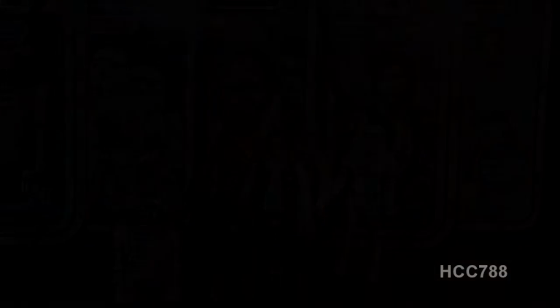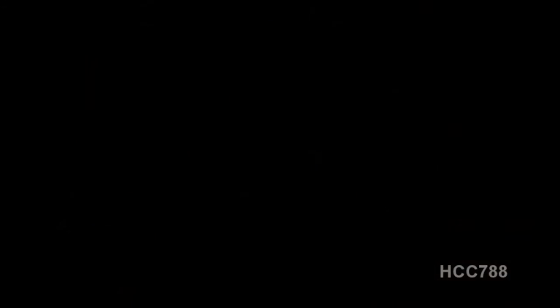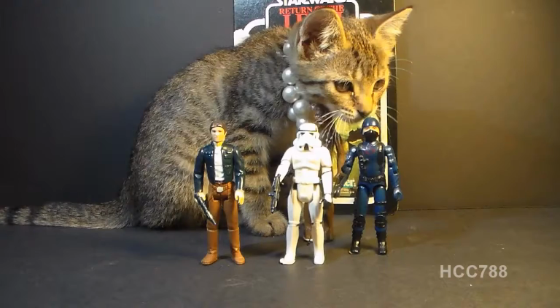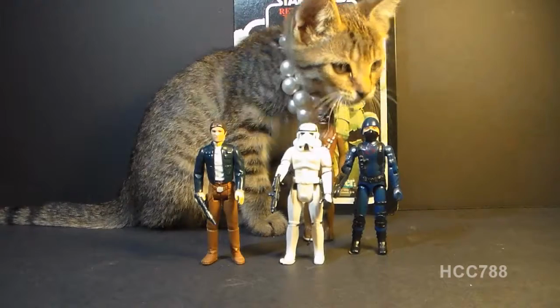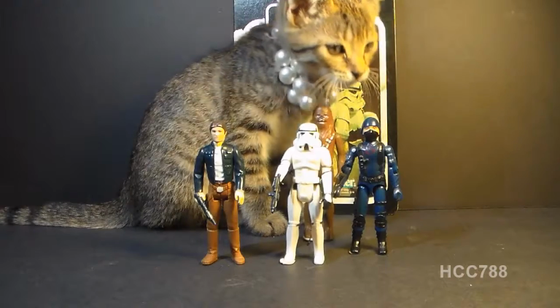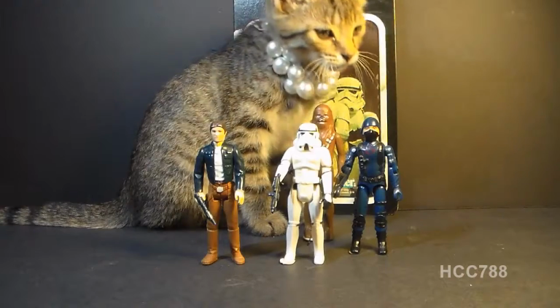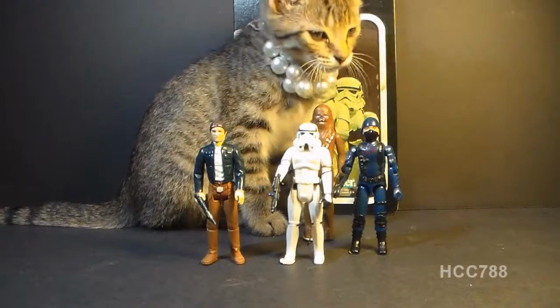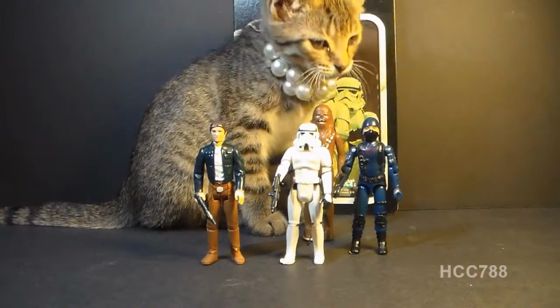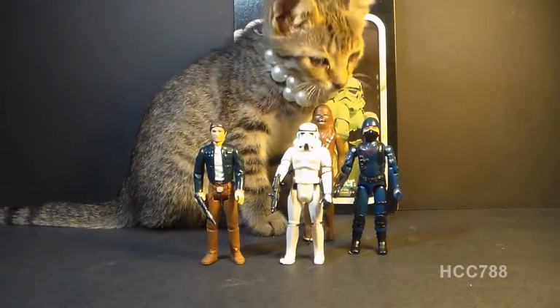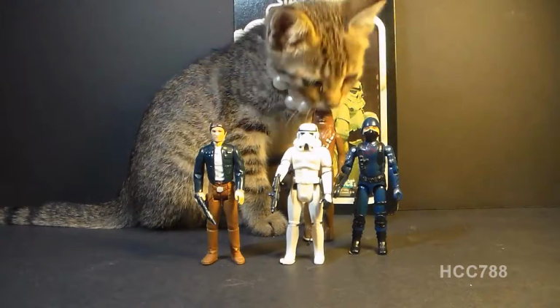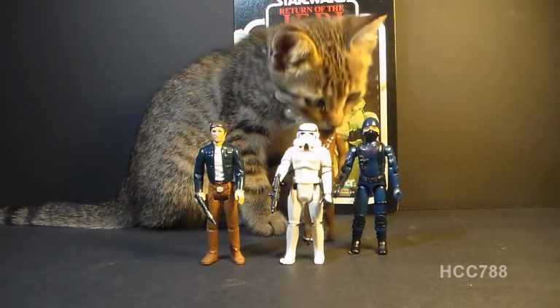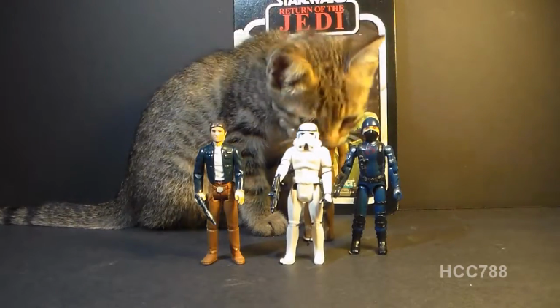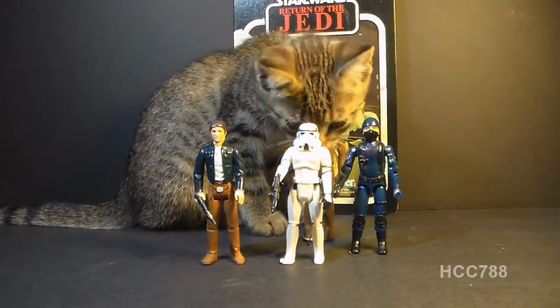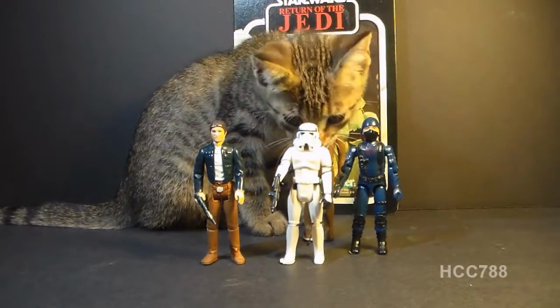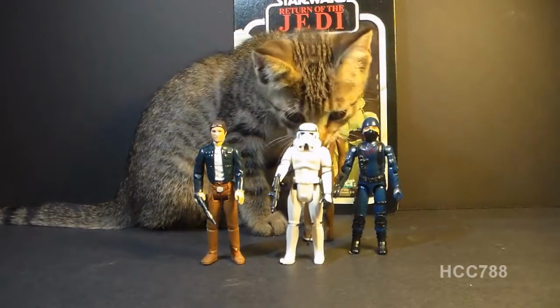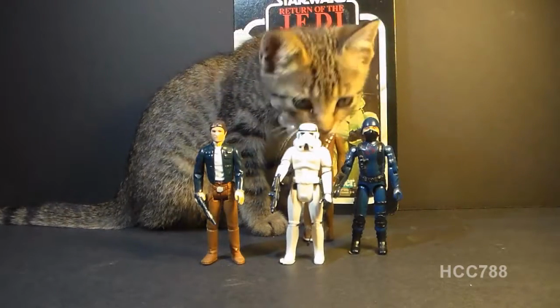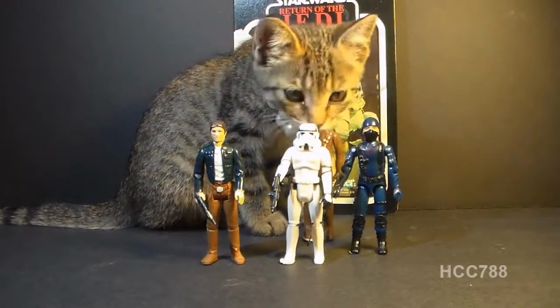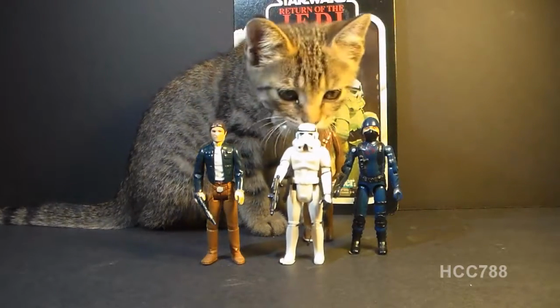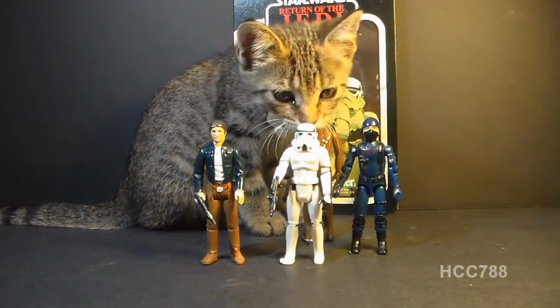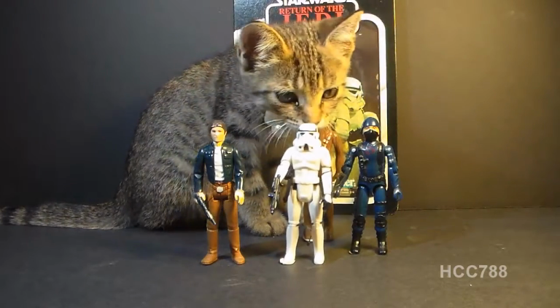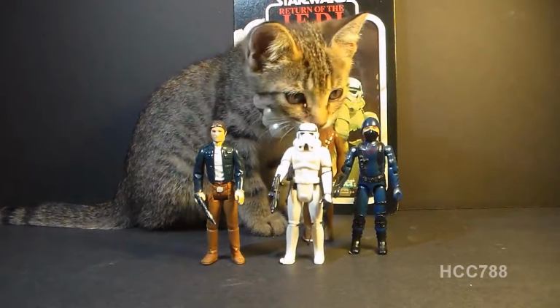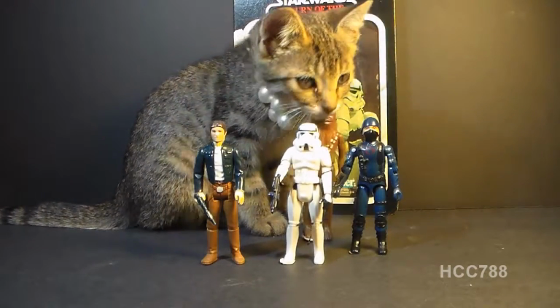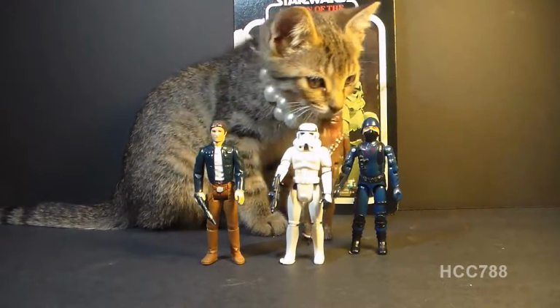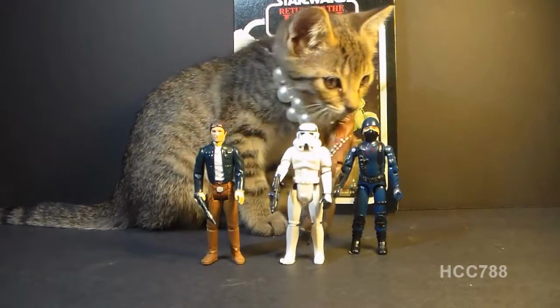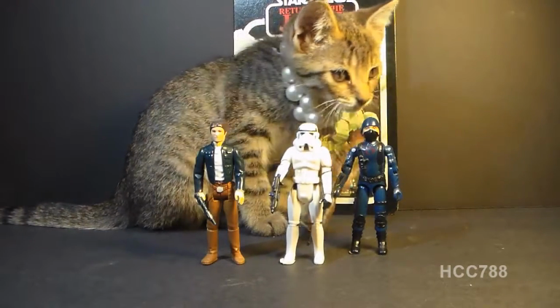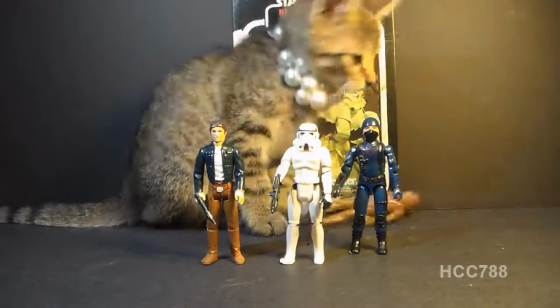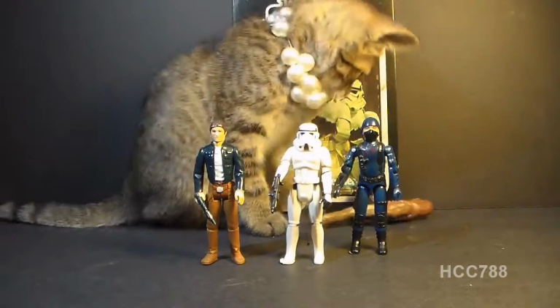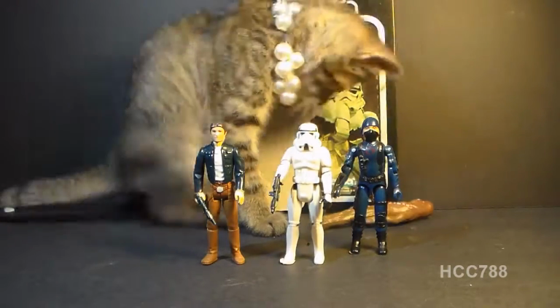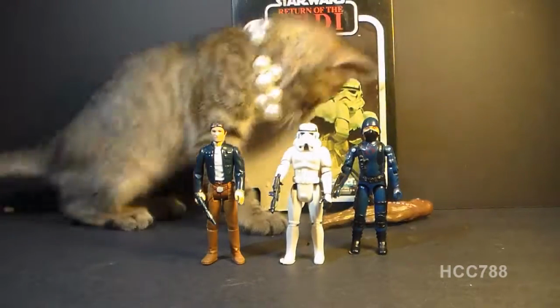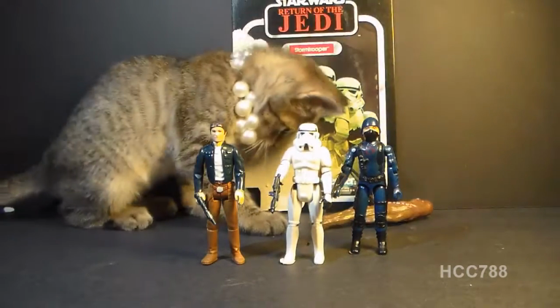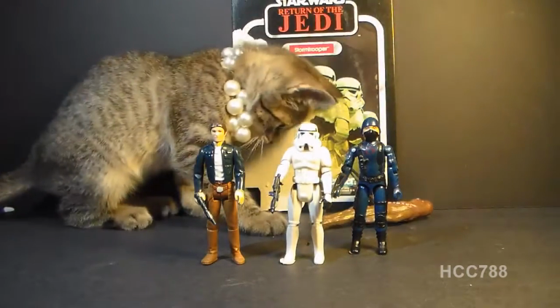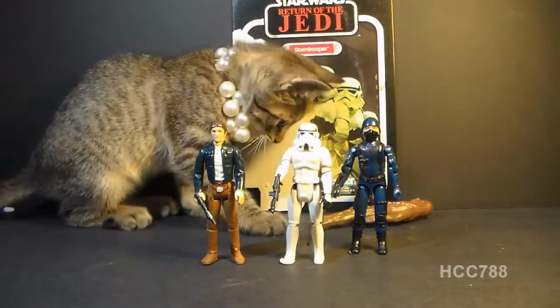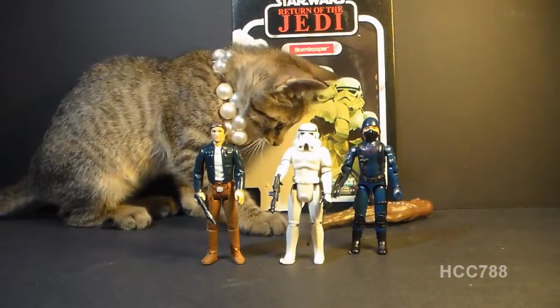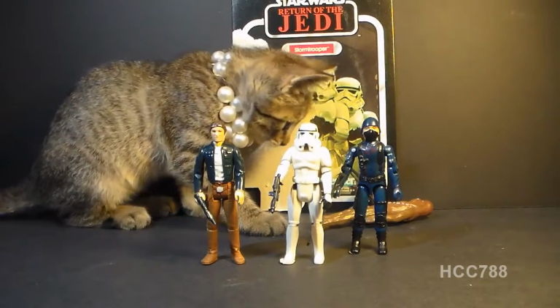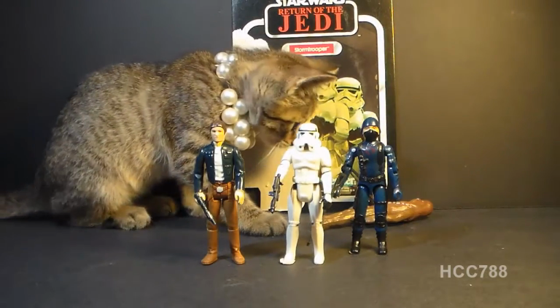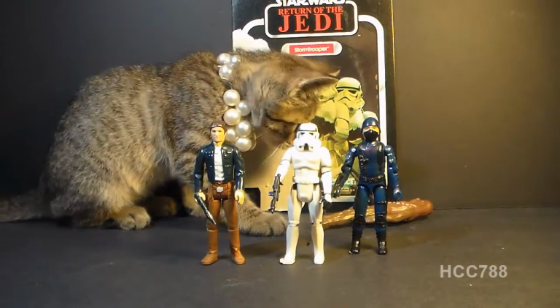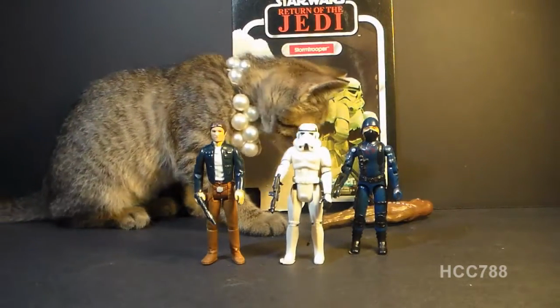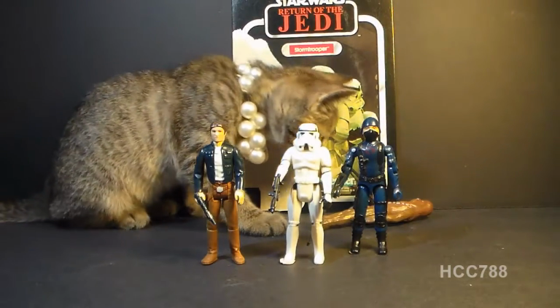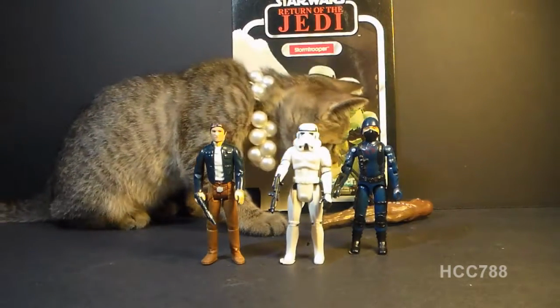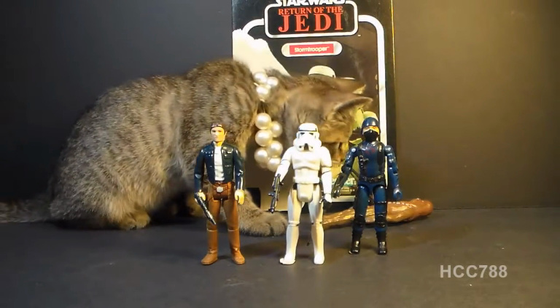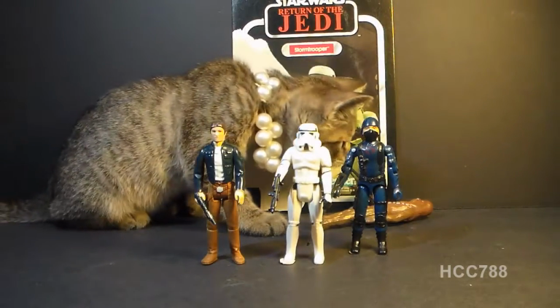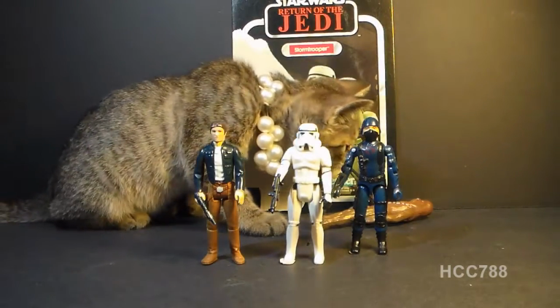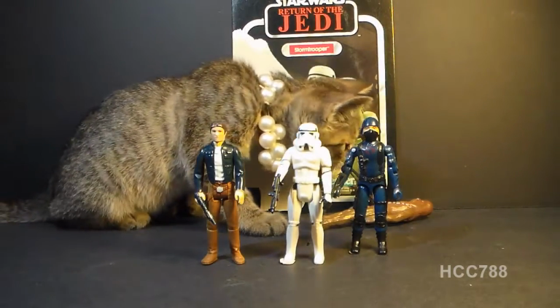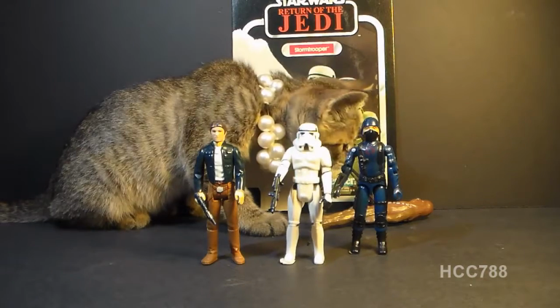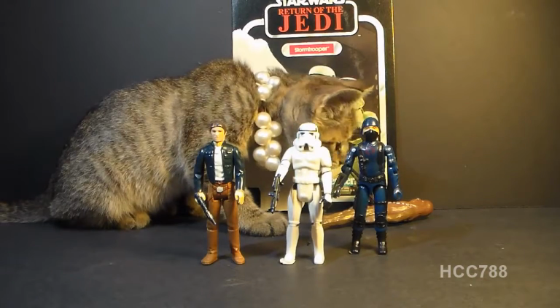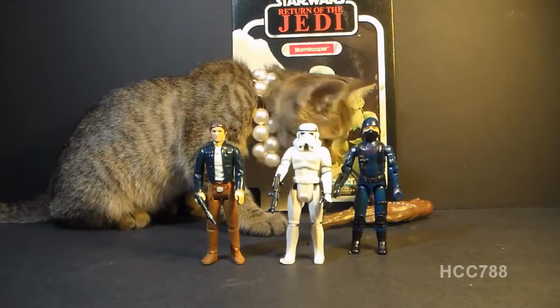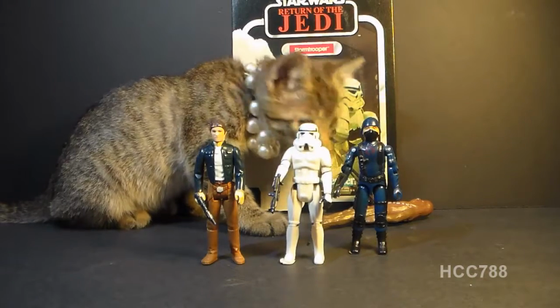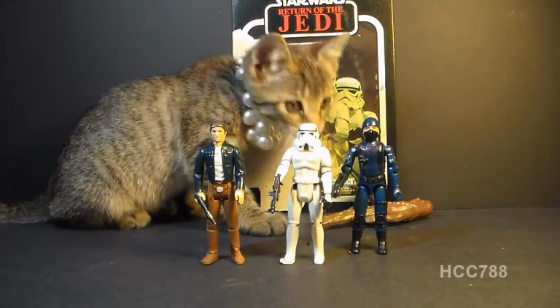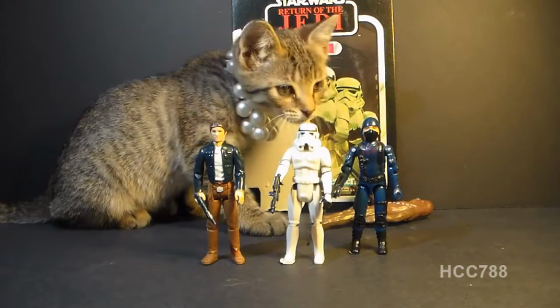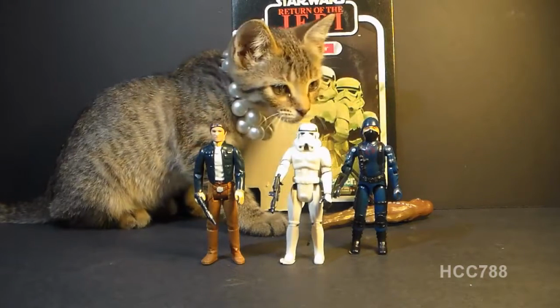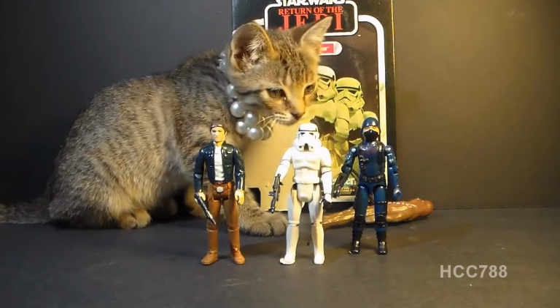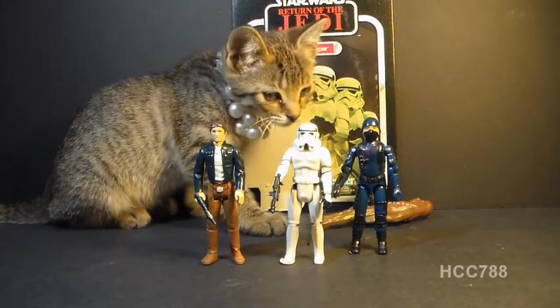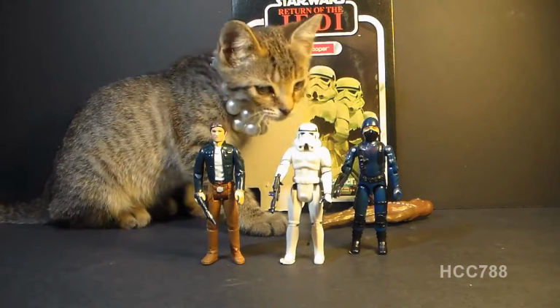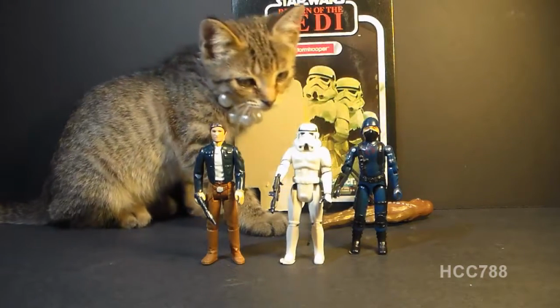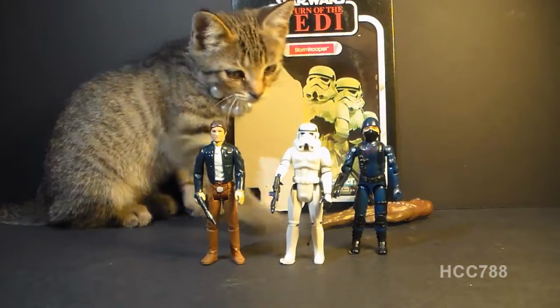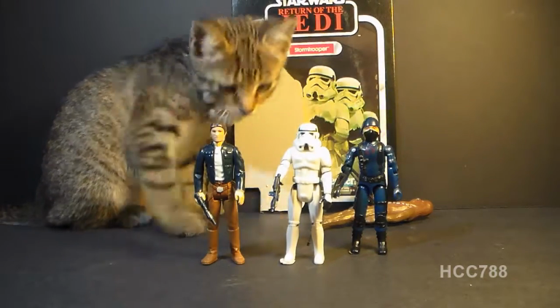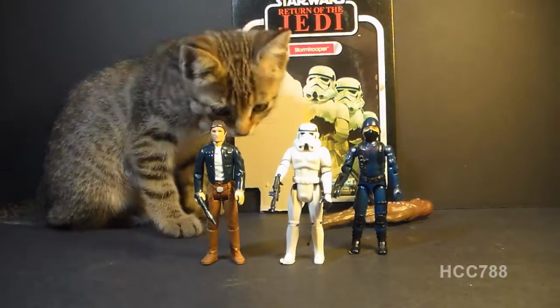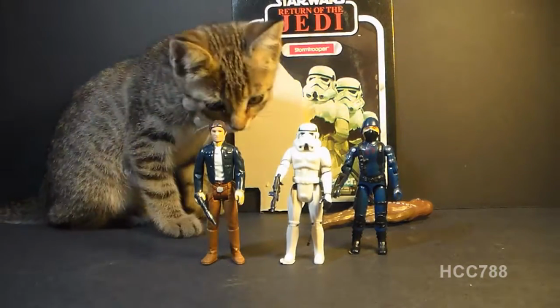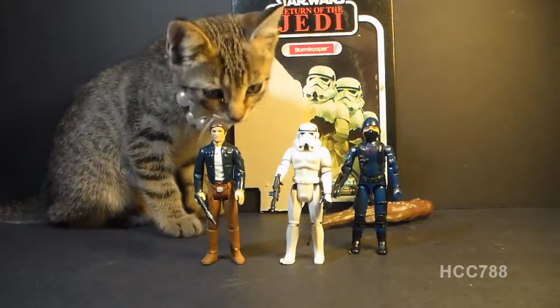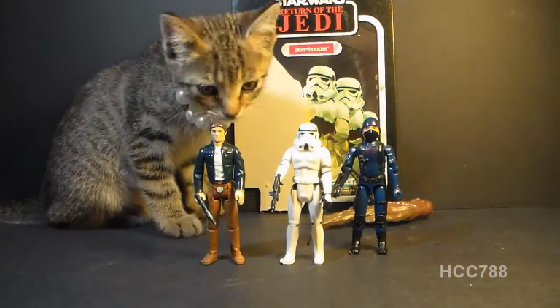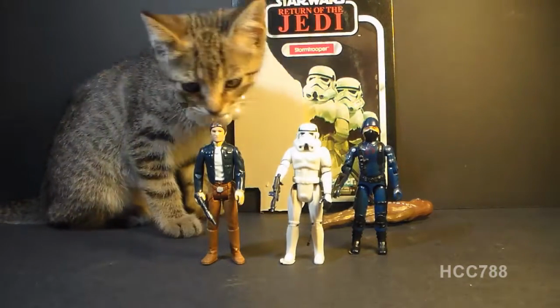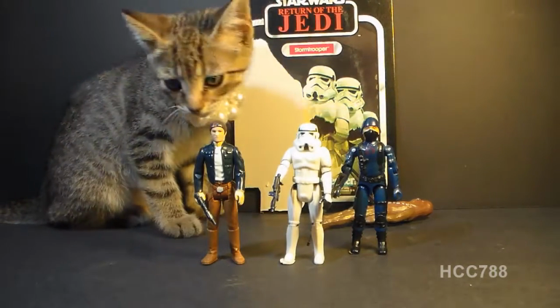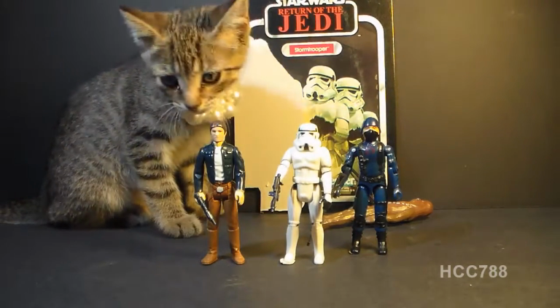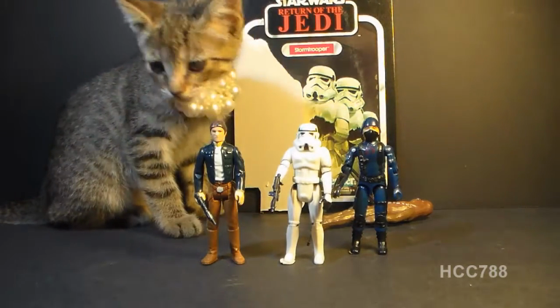Oh no, guys — look out! He's going to get you. Look out — the vicious beast! Chewbacca! Run, run!